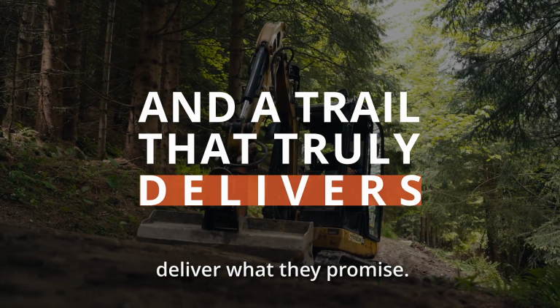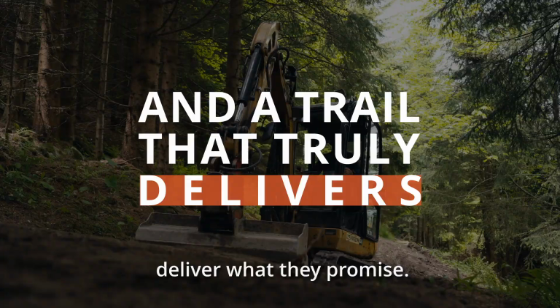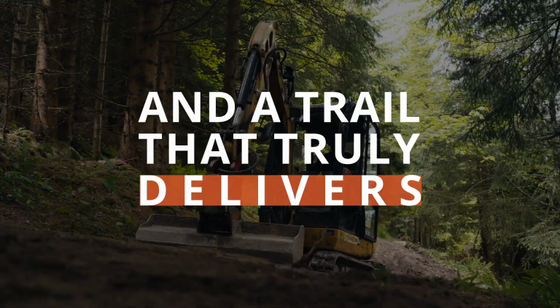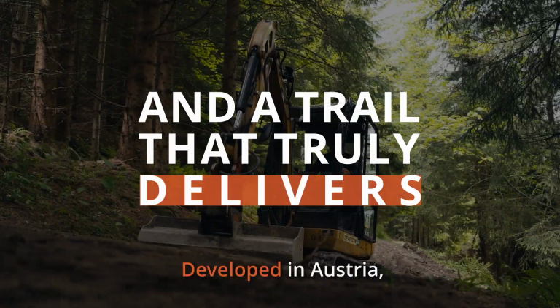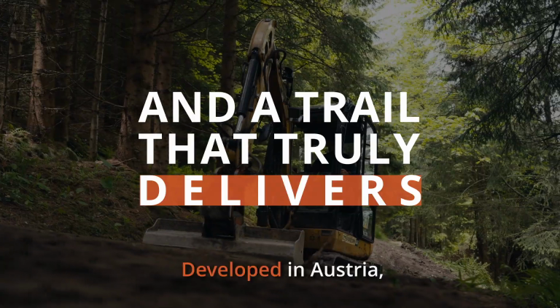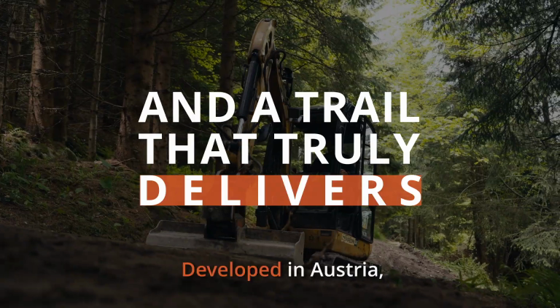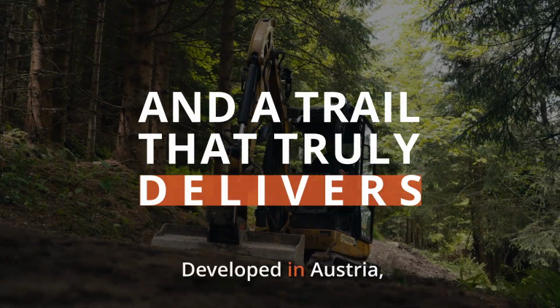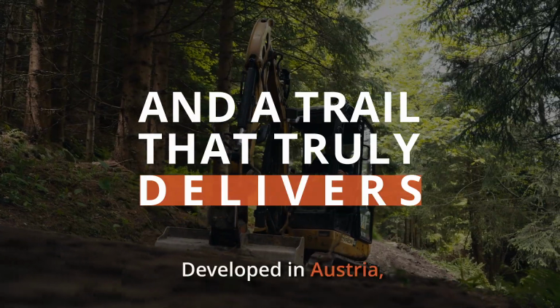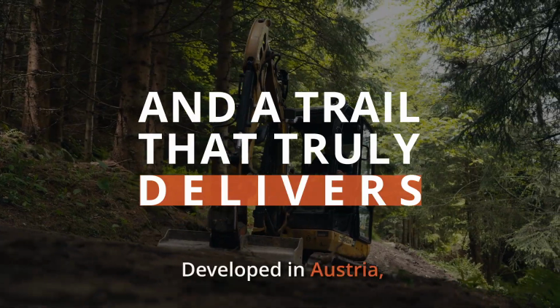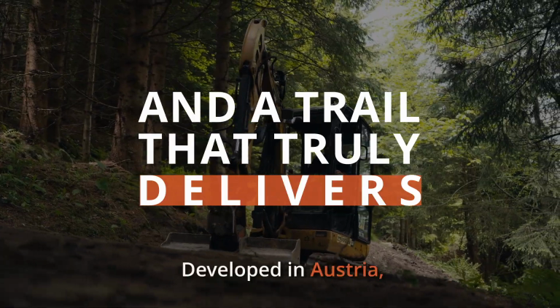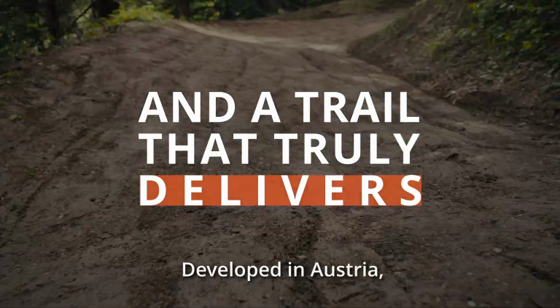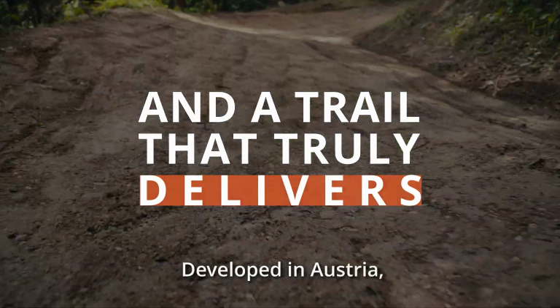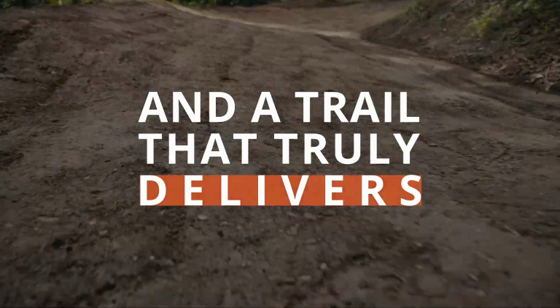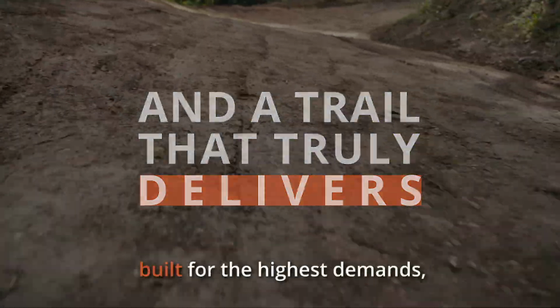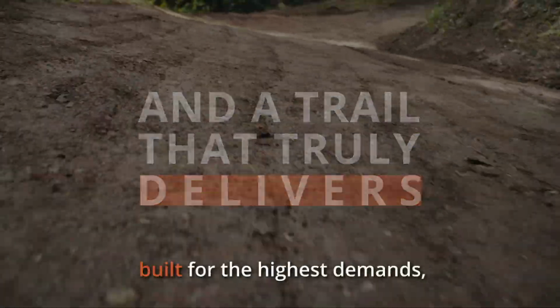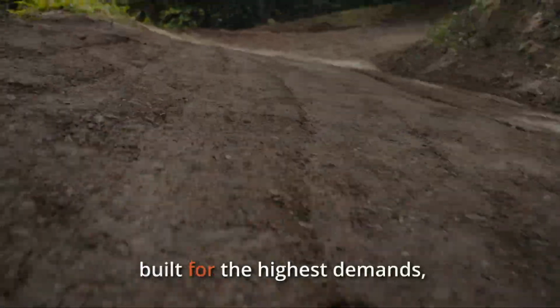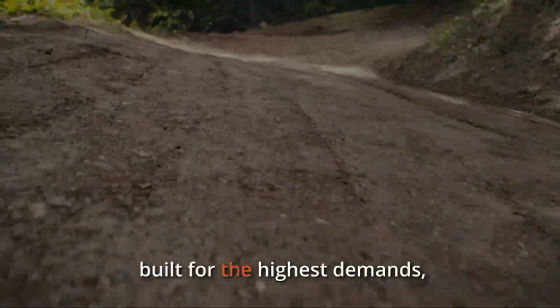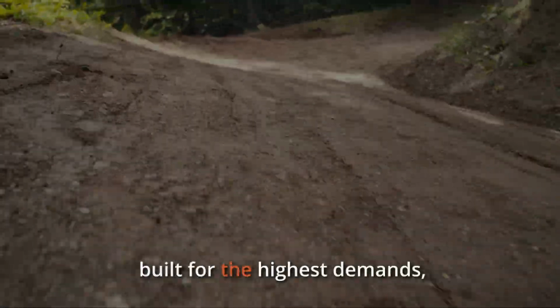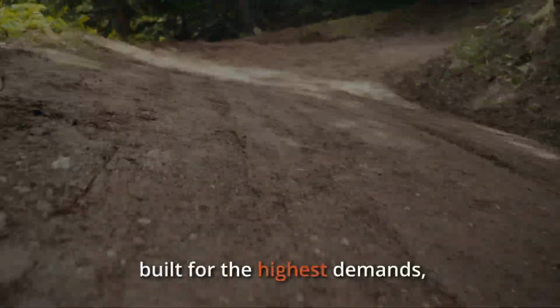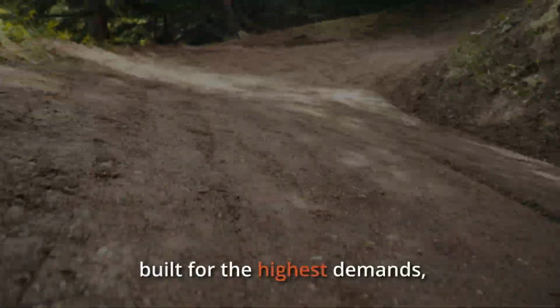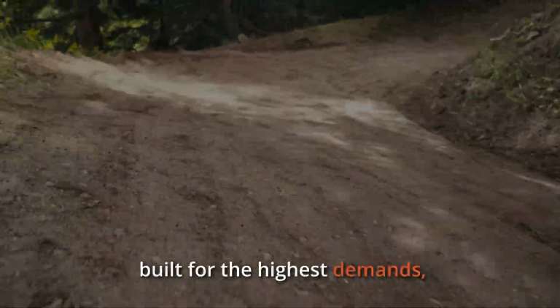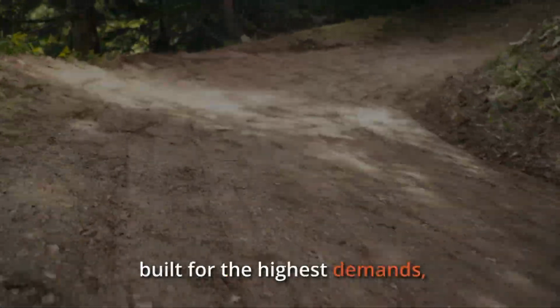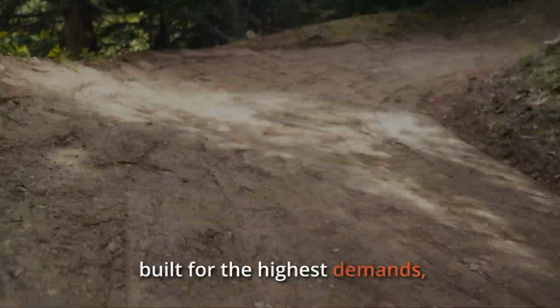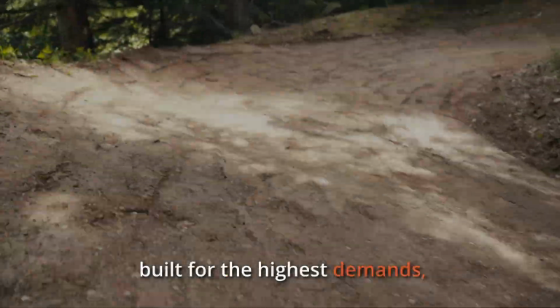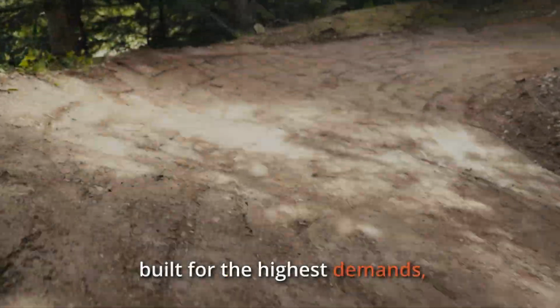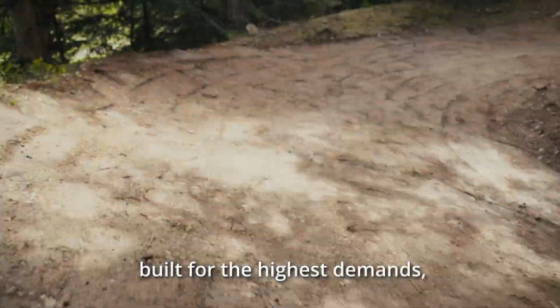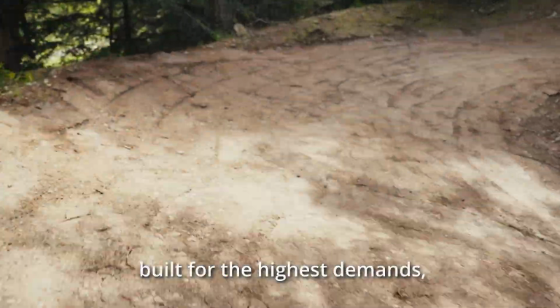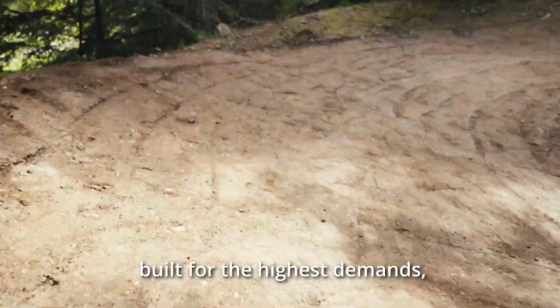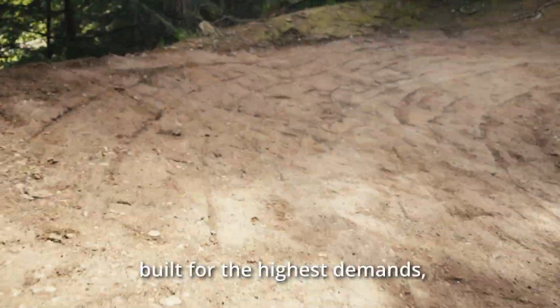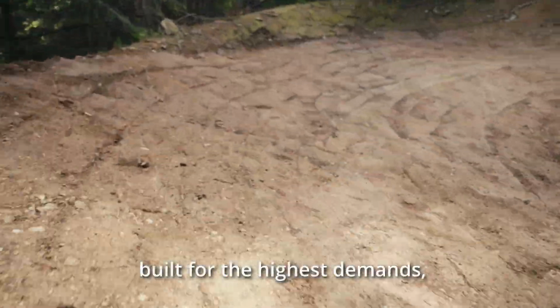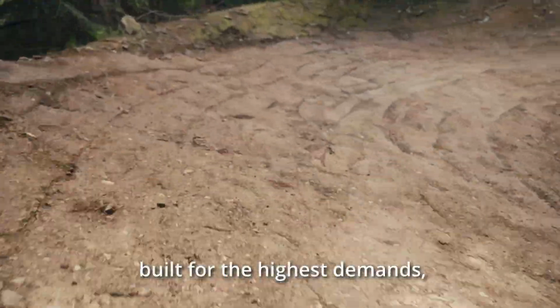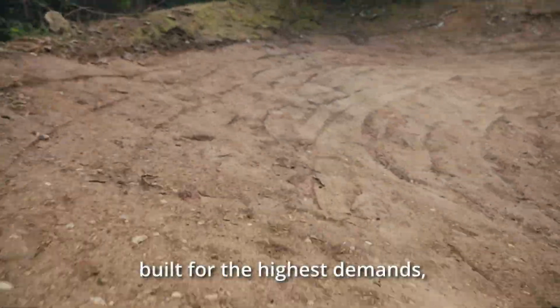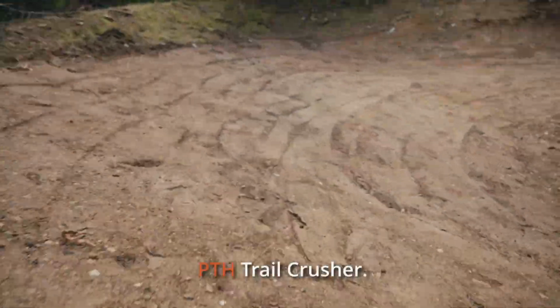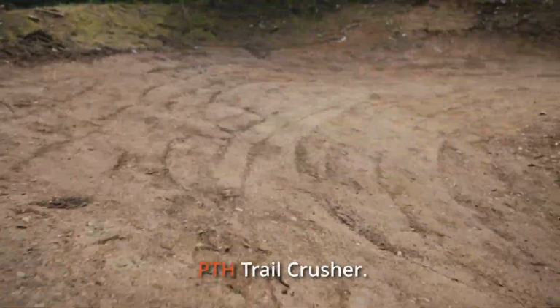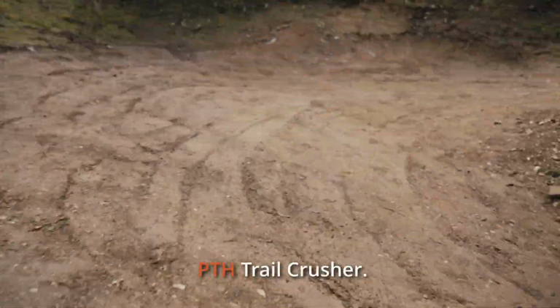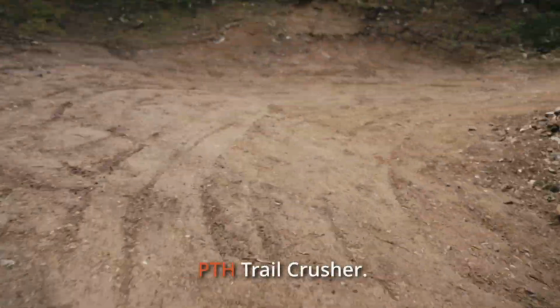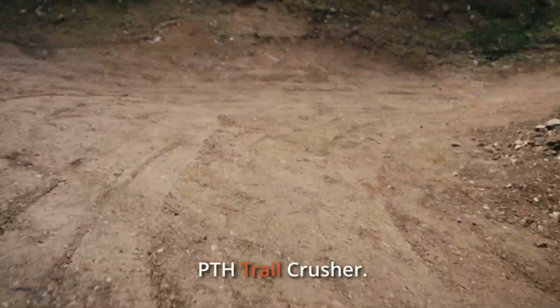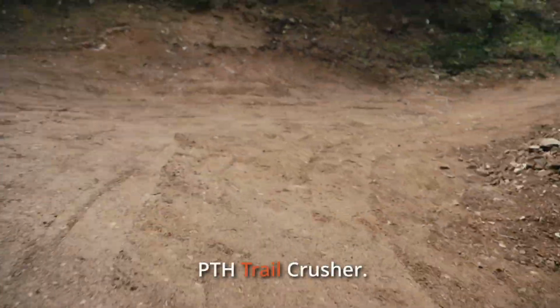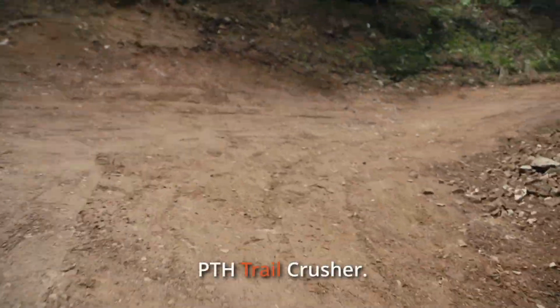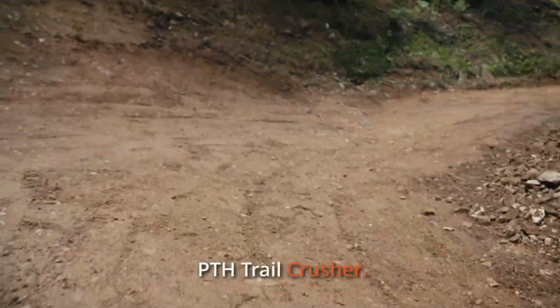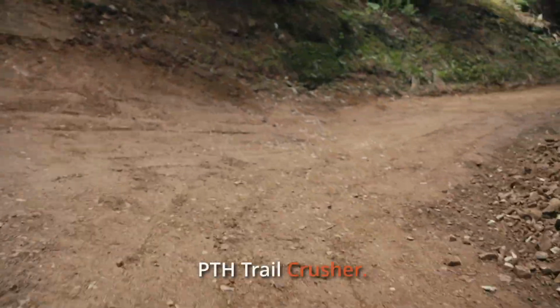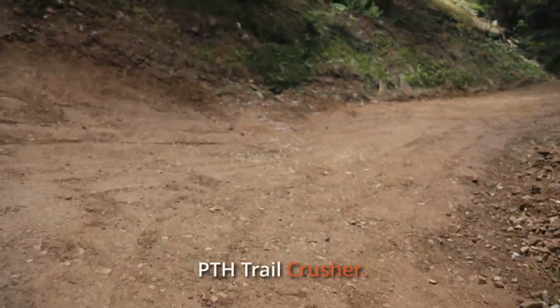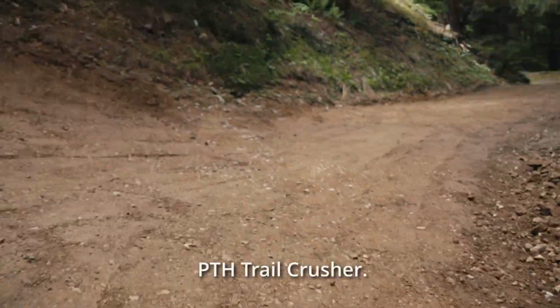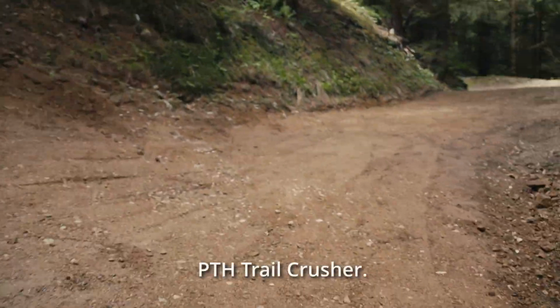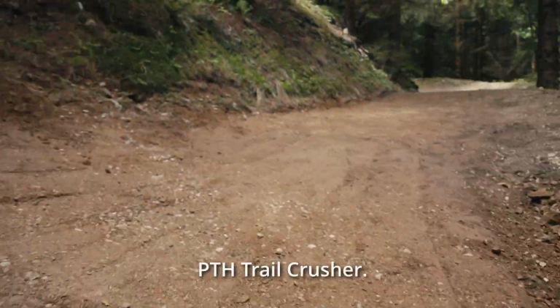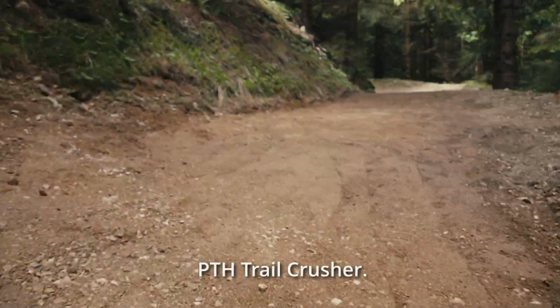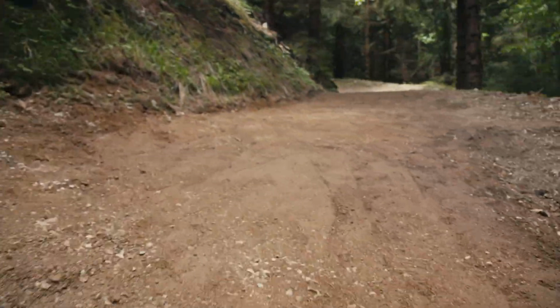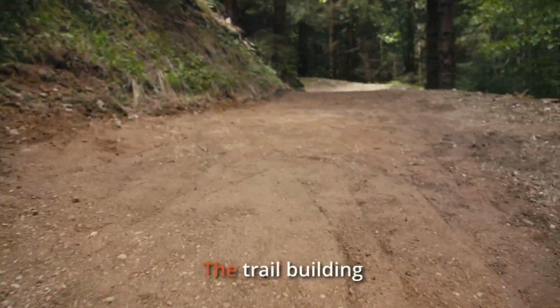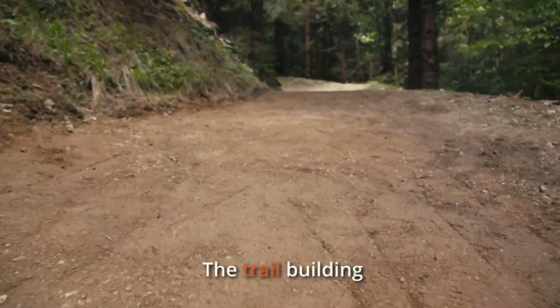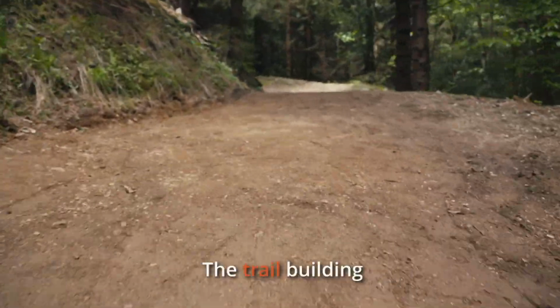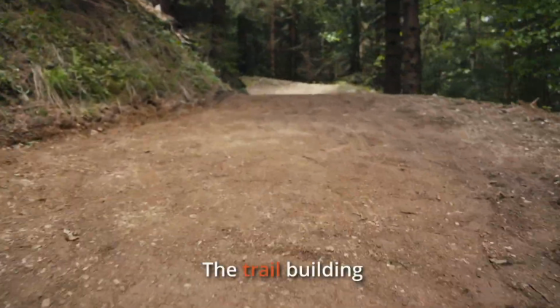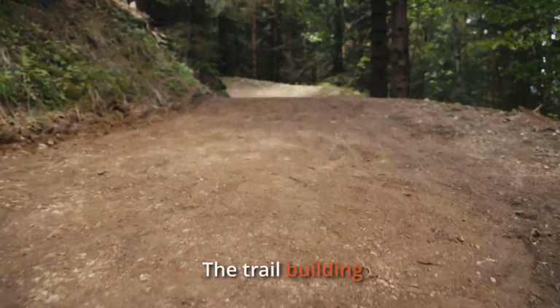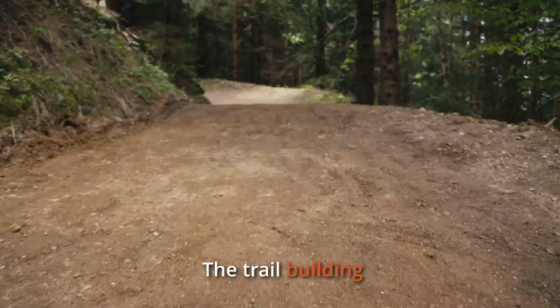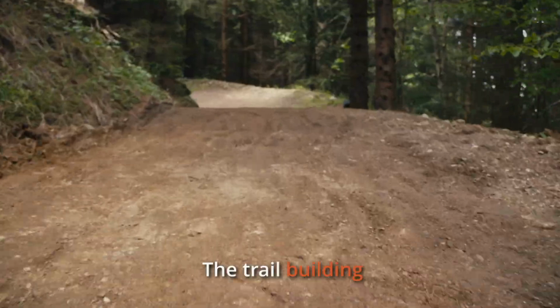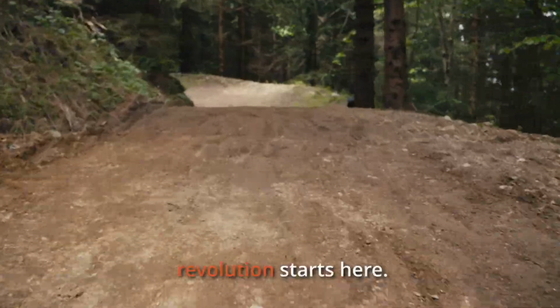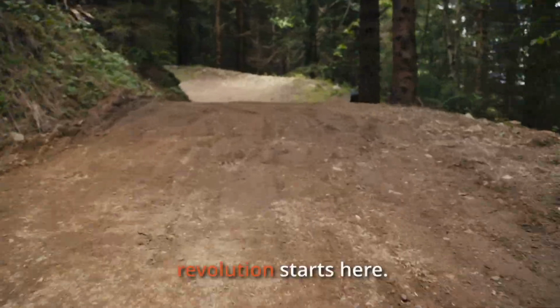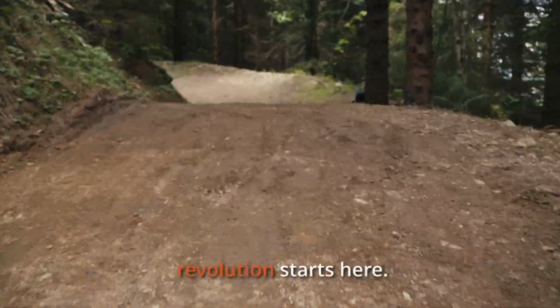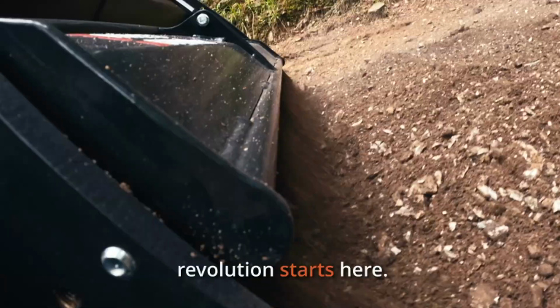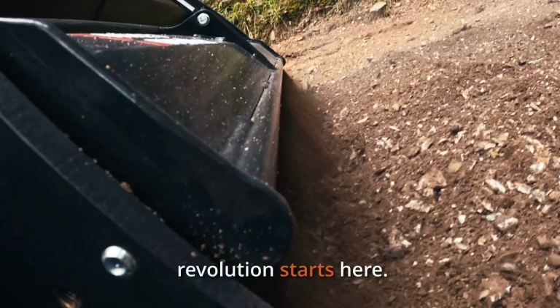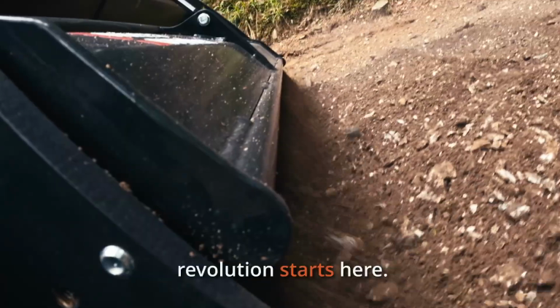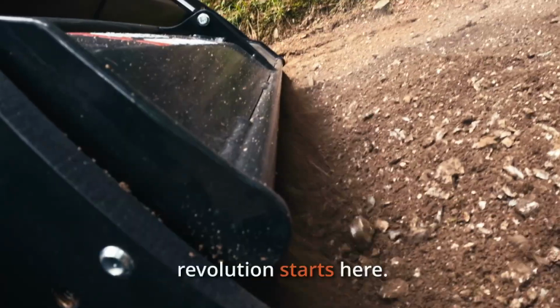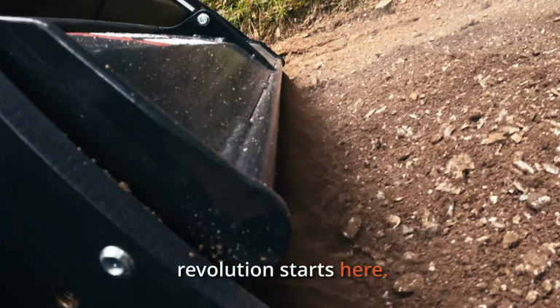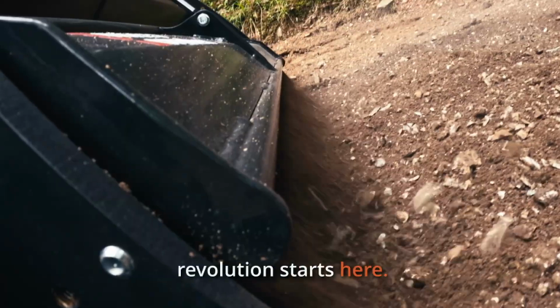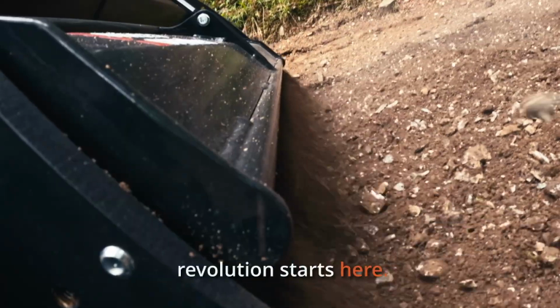Developed in Austria, built for the highest demands — PTH Trail Crusher. The trail building revolution starts here.